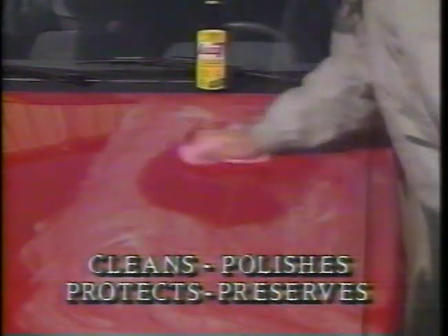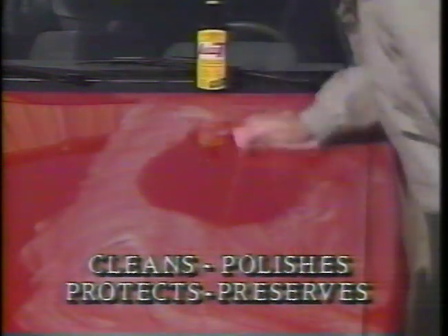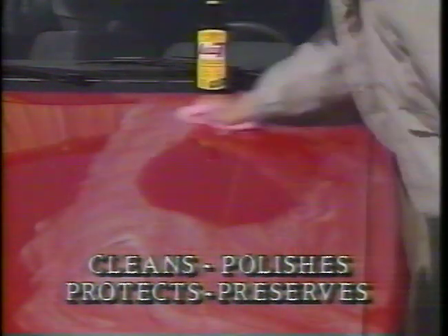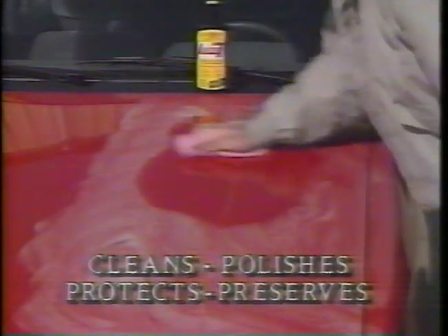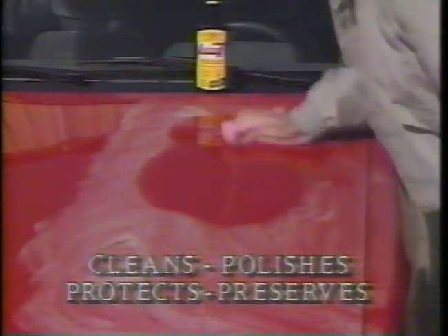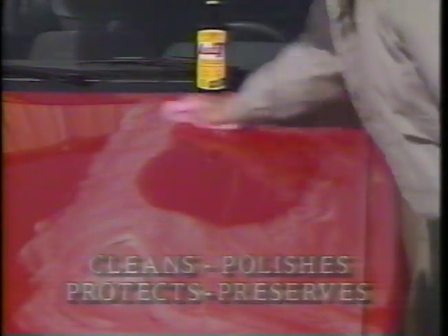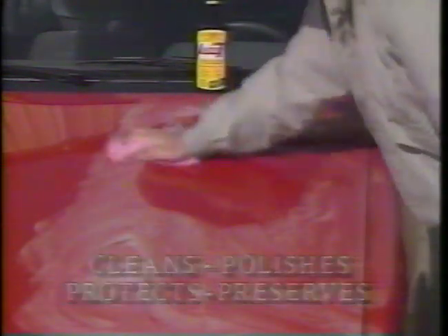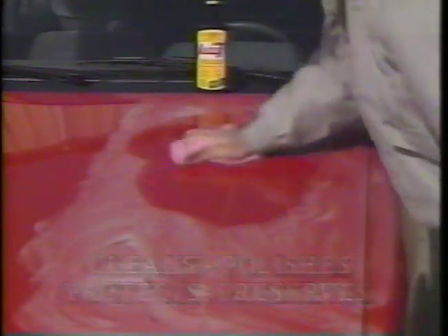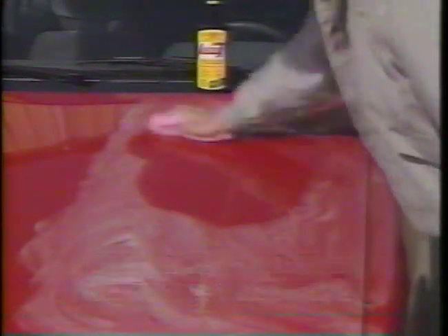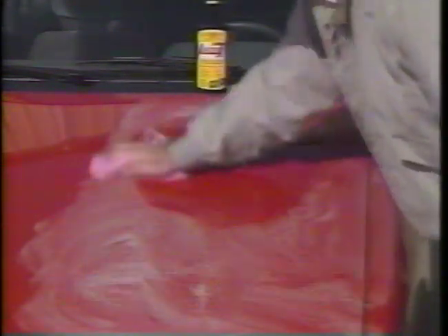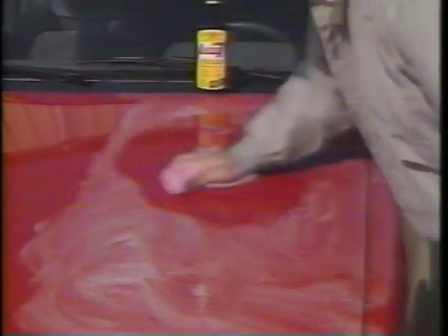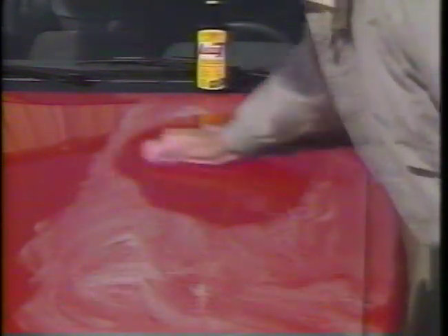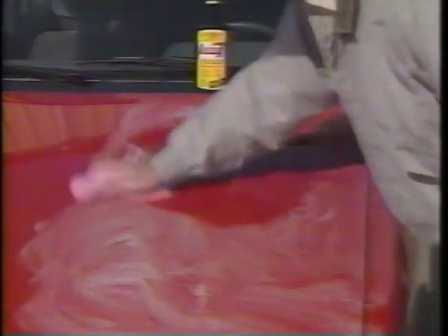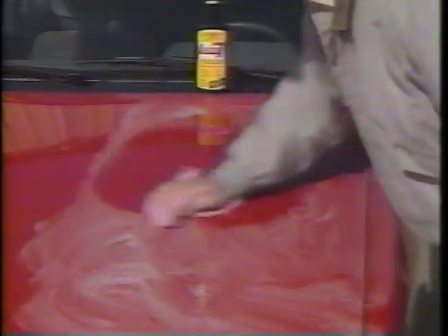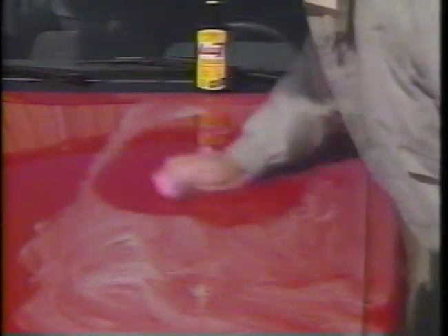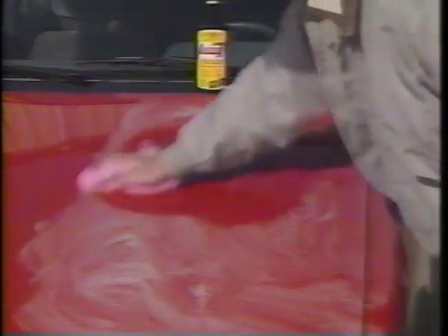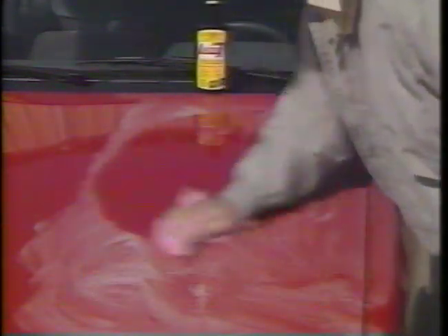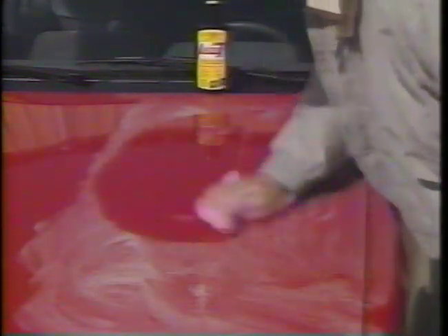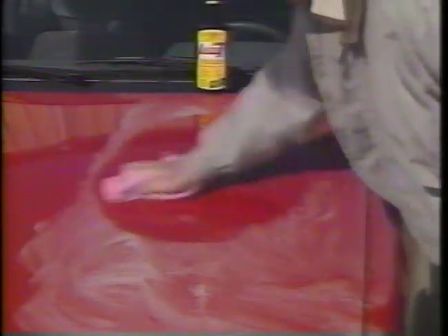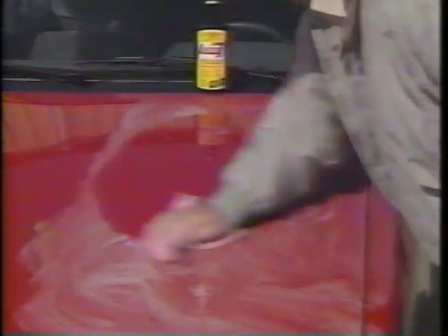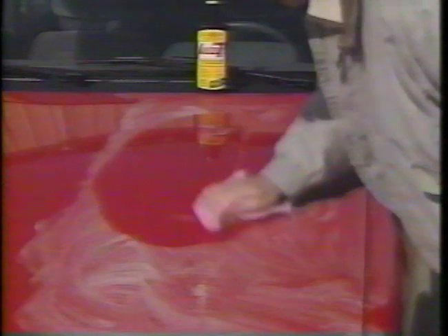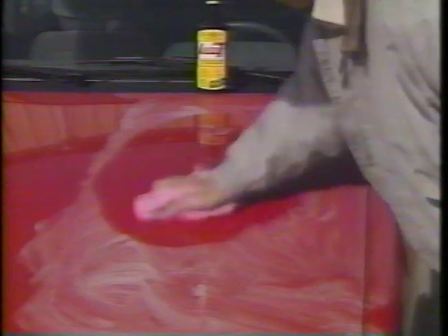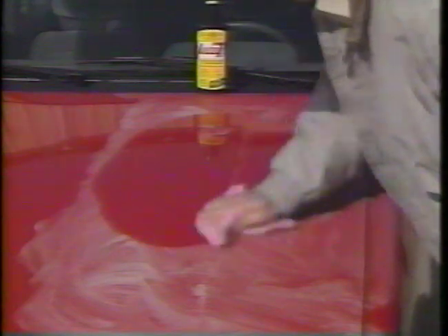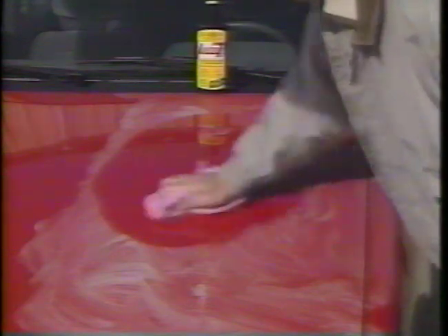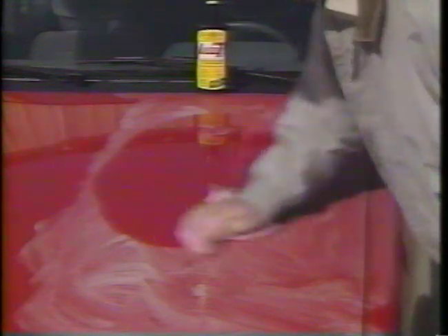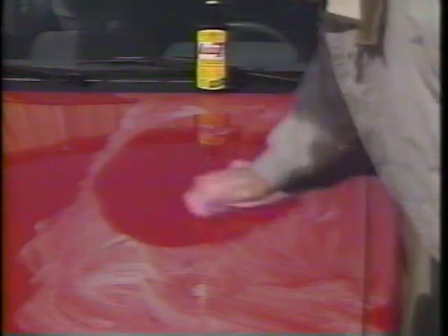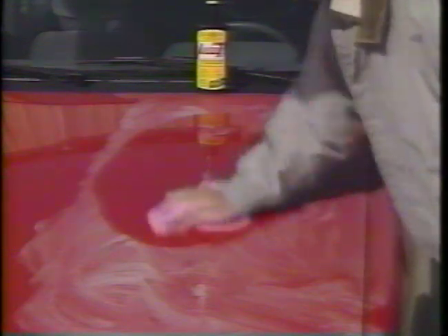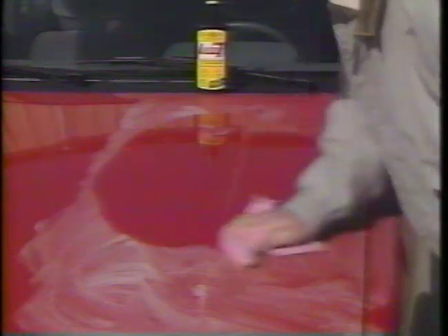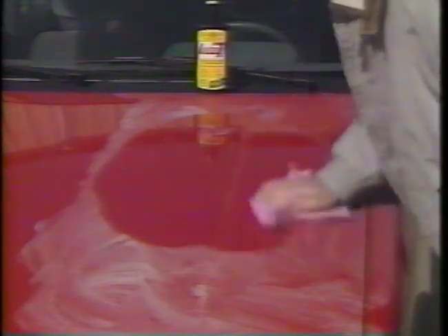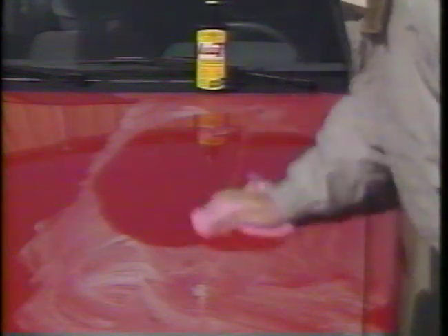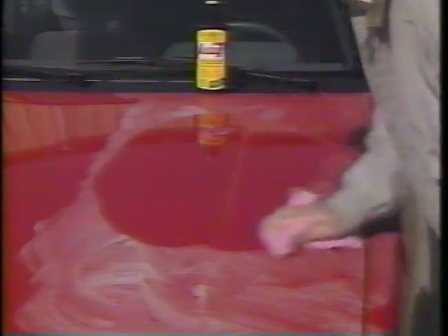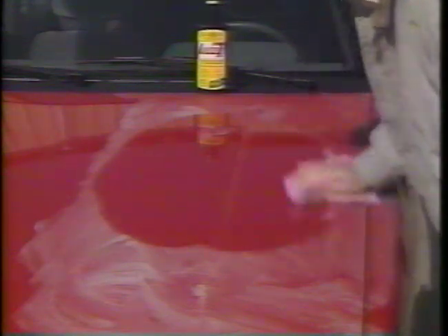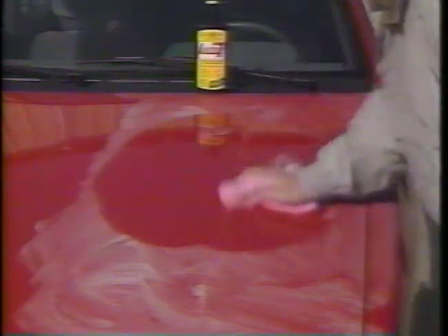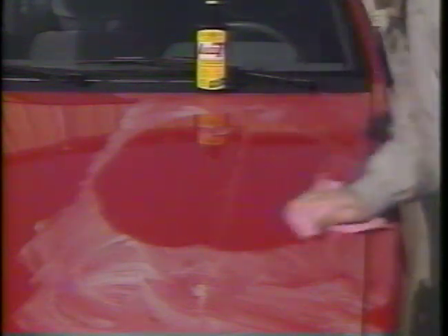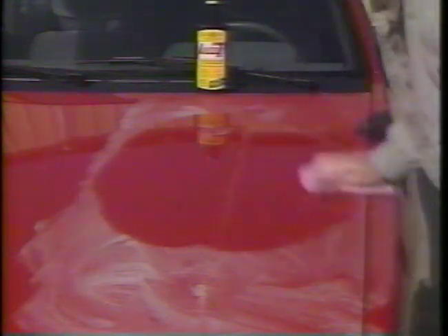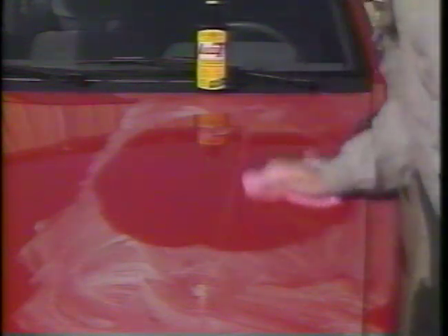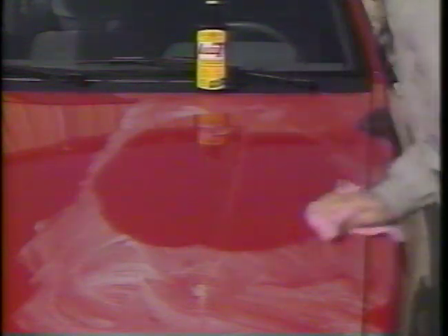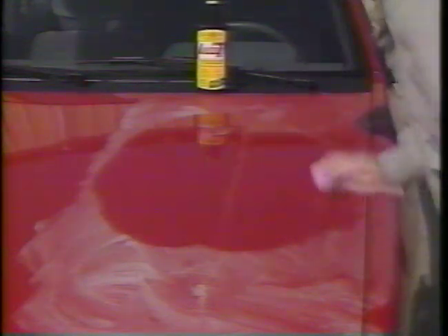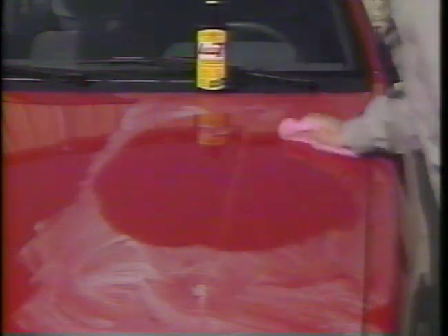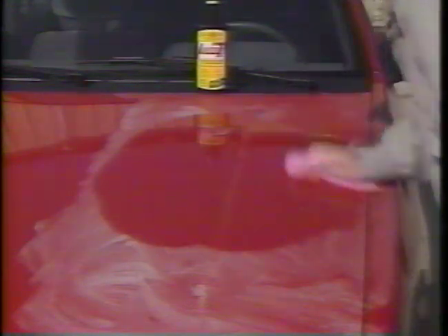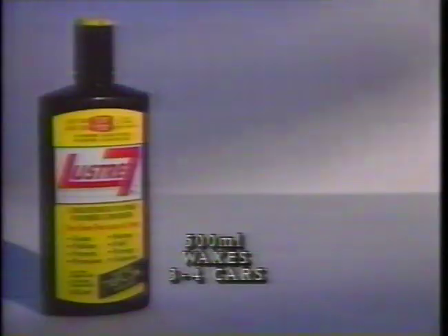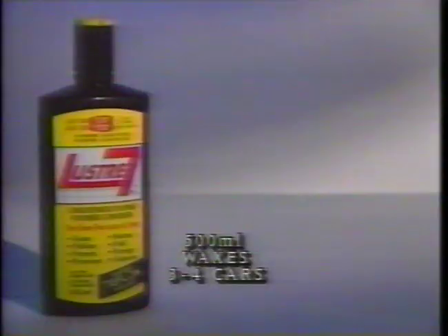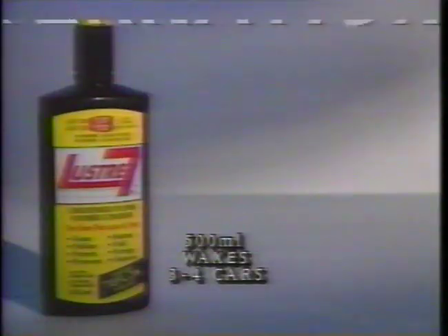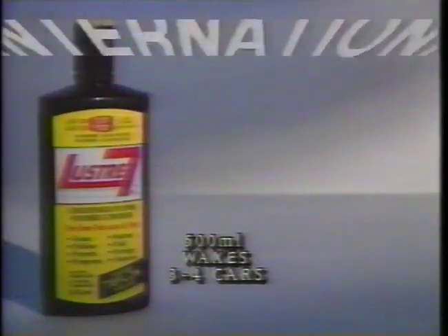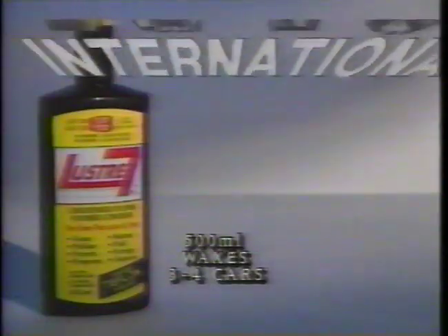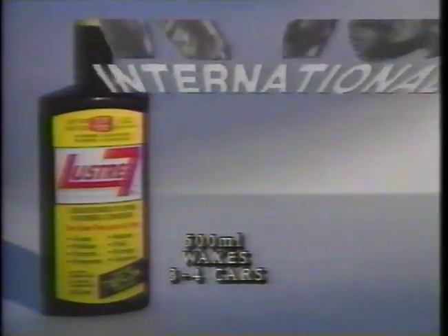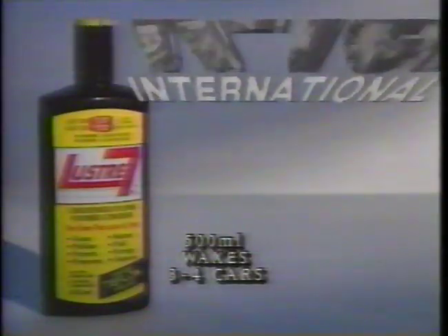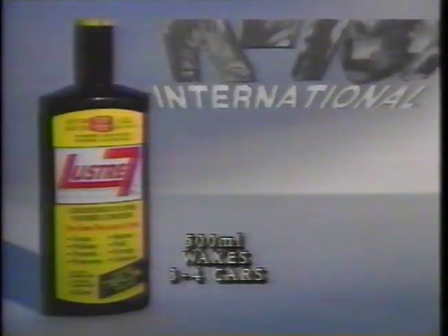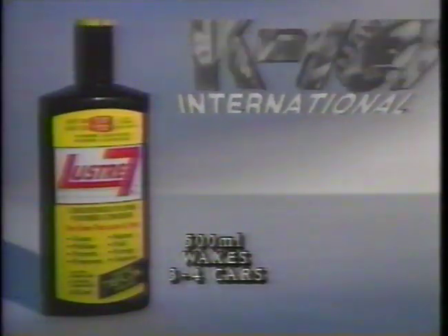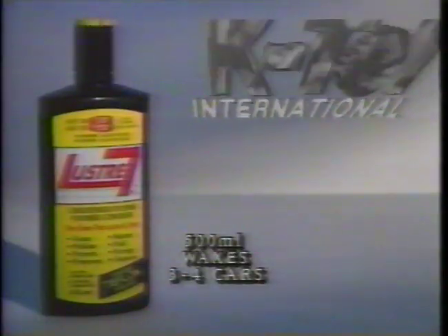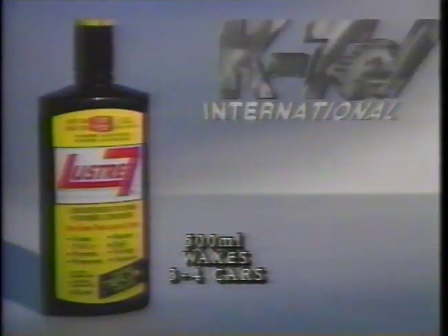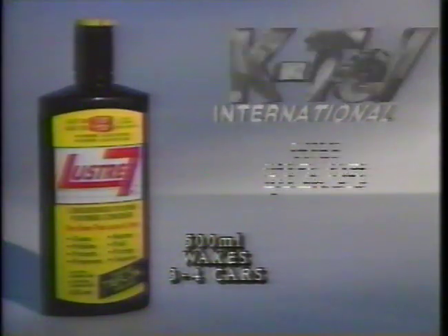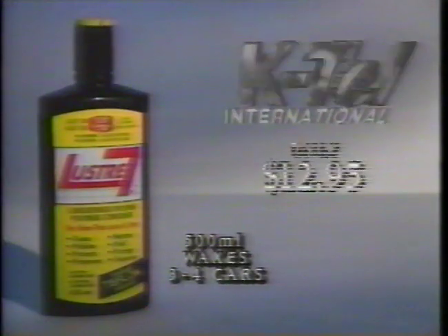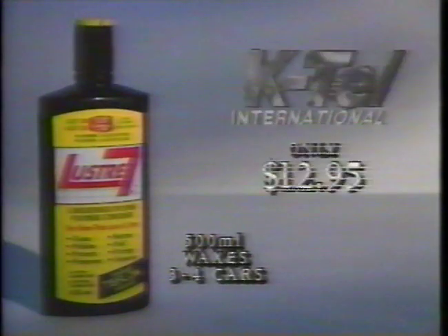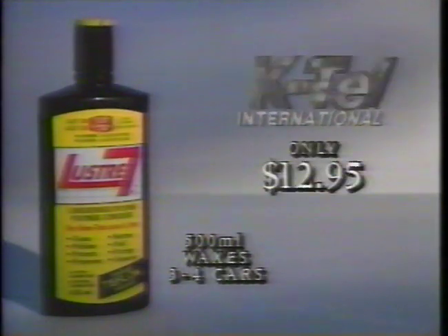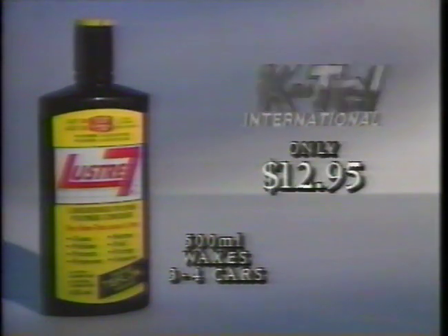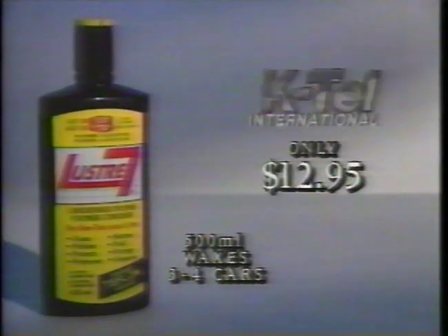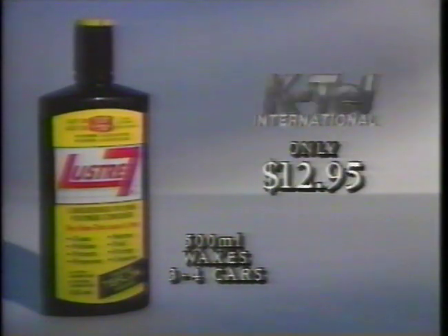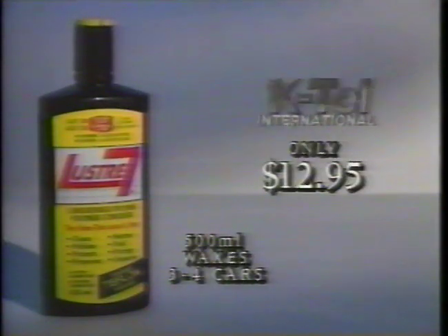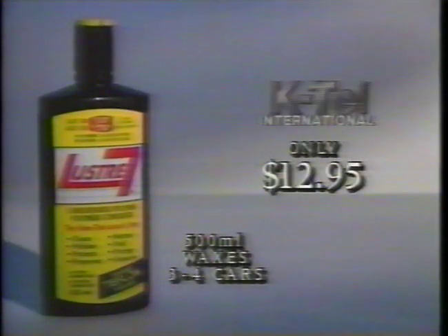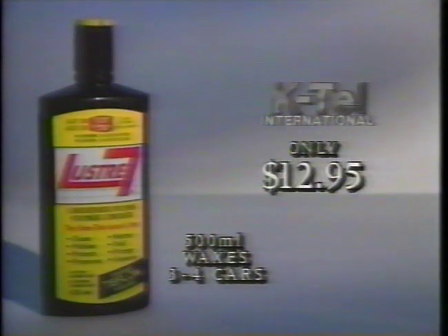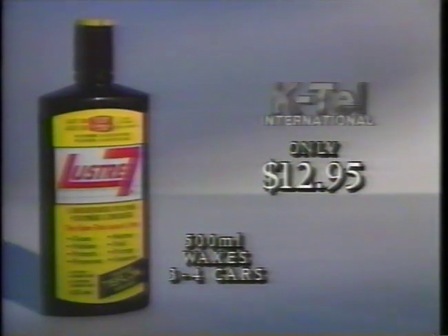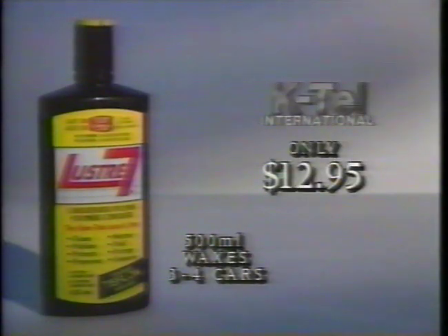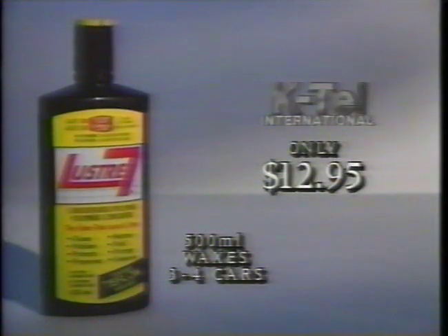Best of all, it's easy on and easy off. A luster finish that lasts a year. Luster 7, $12.95 from KTEL.